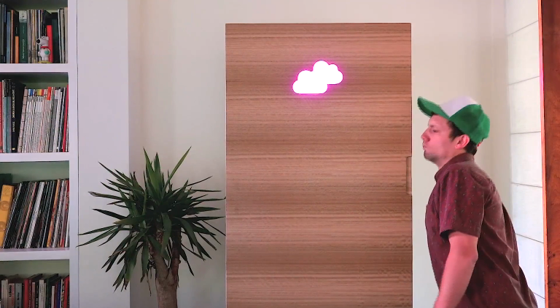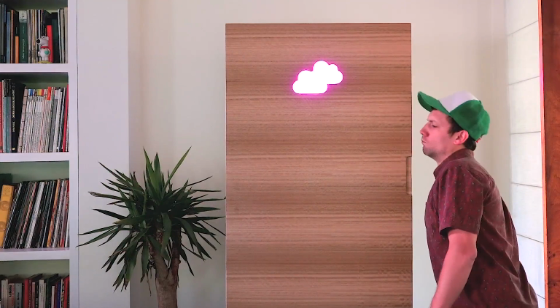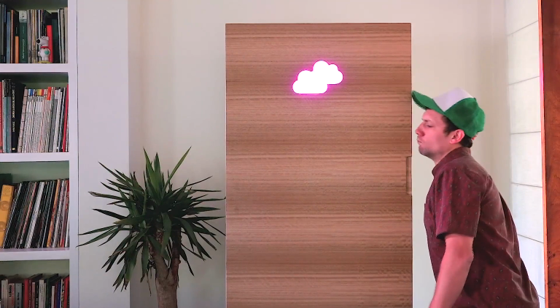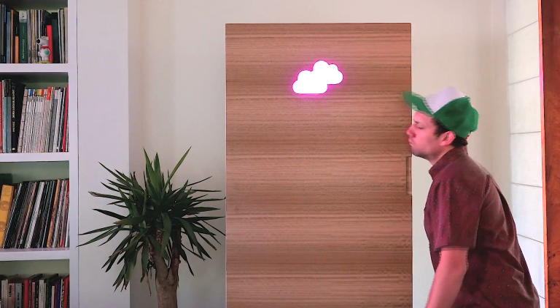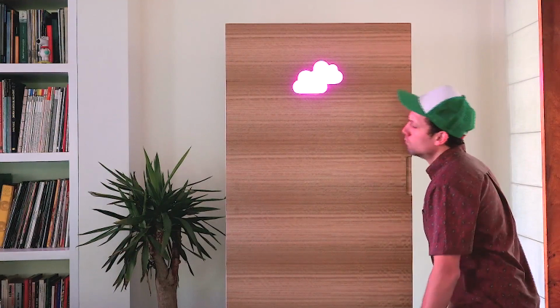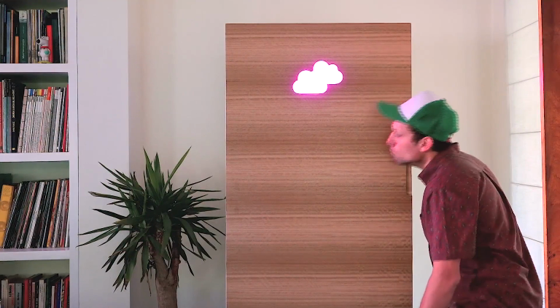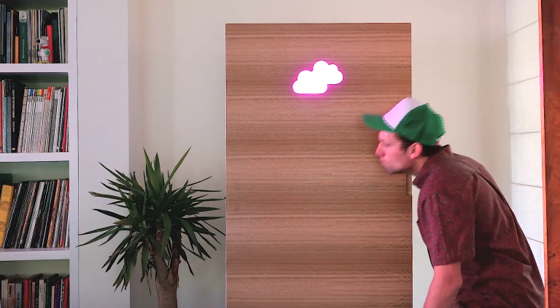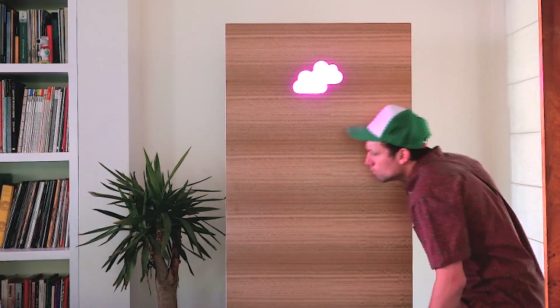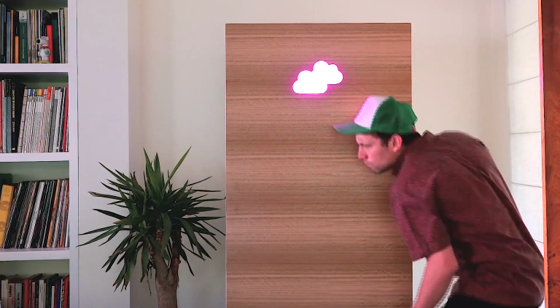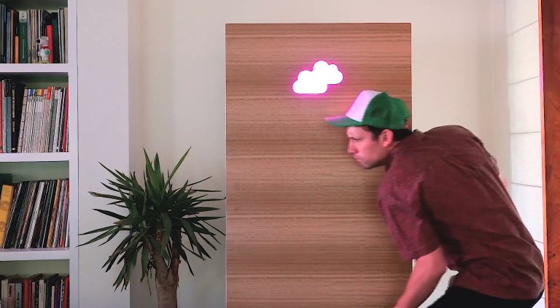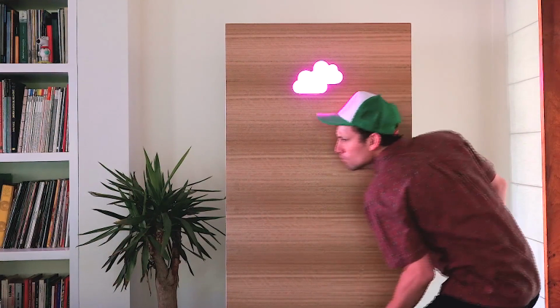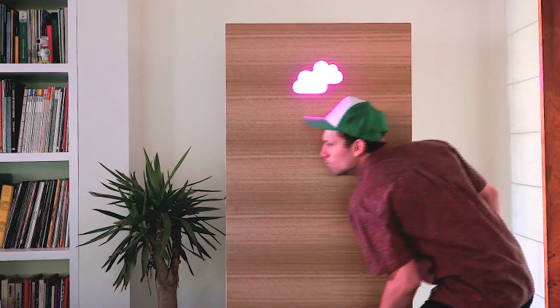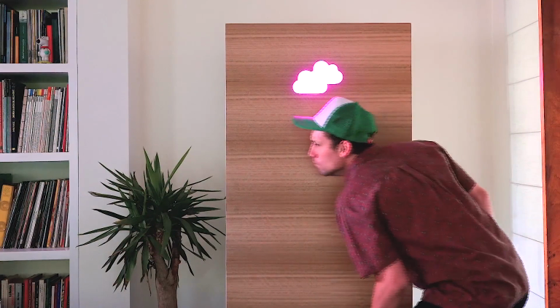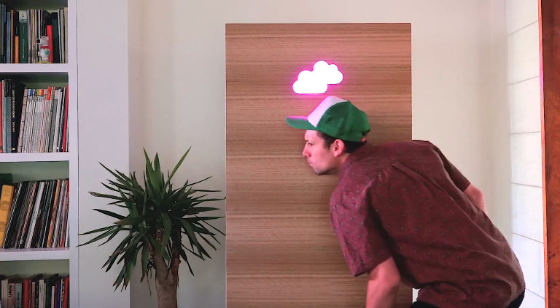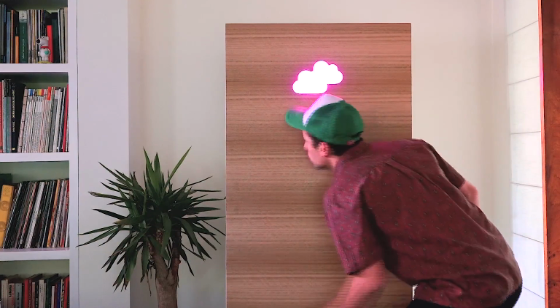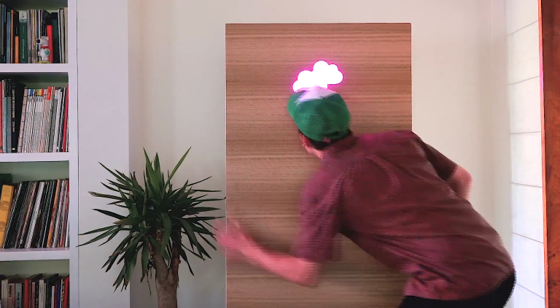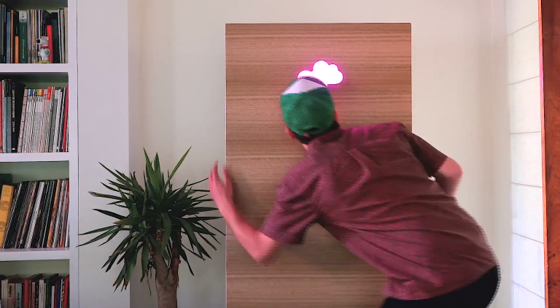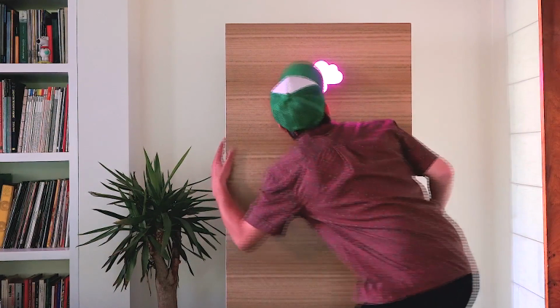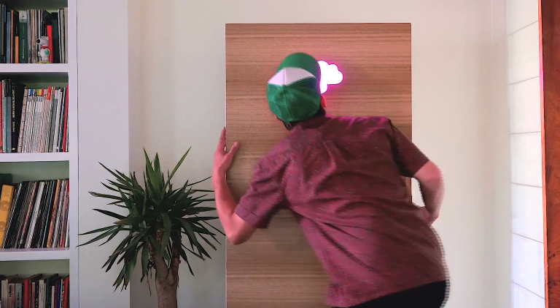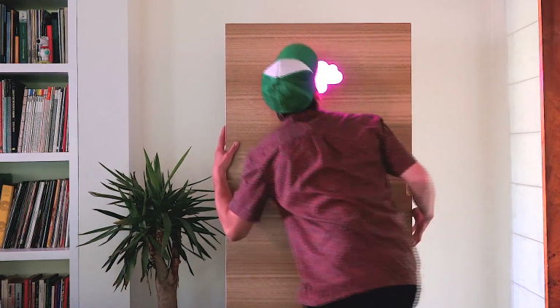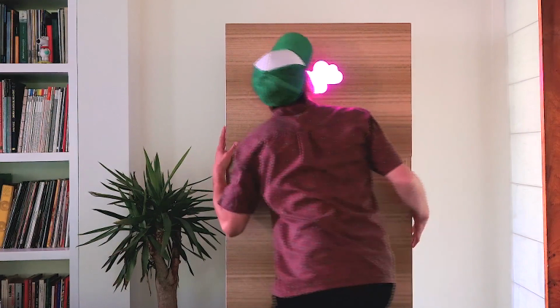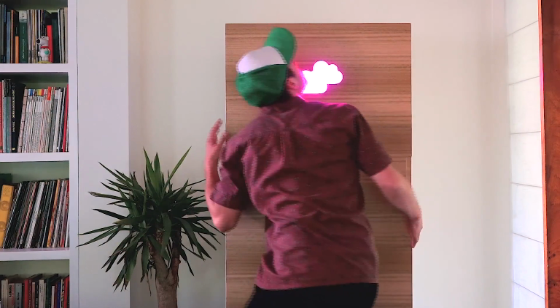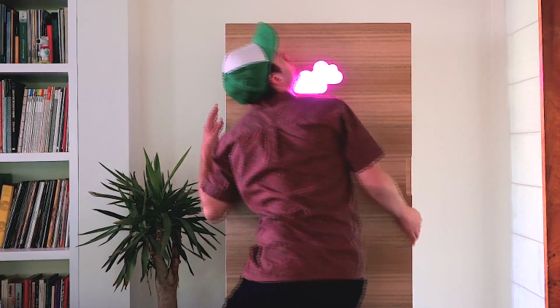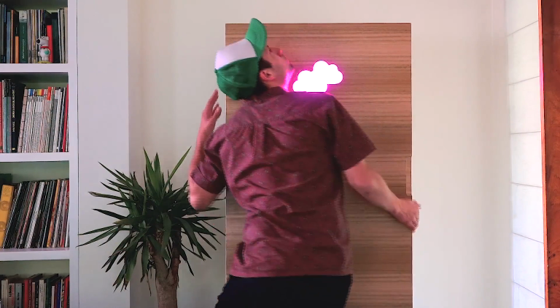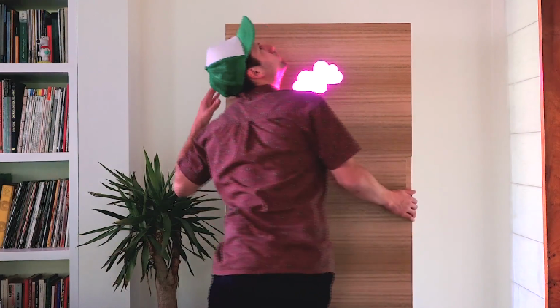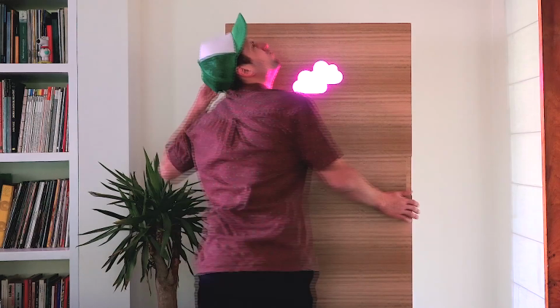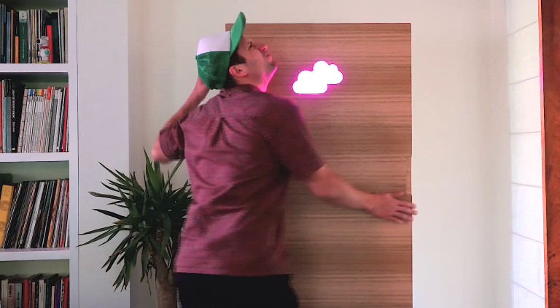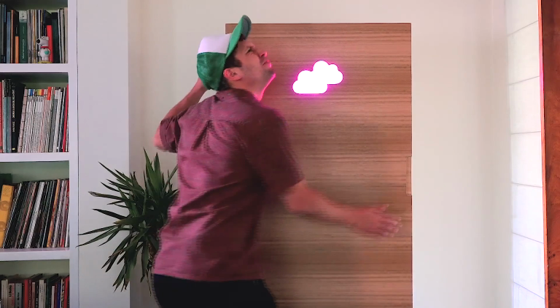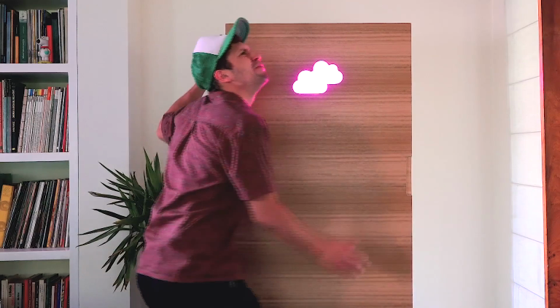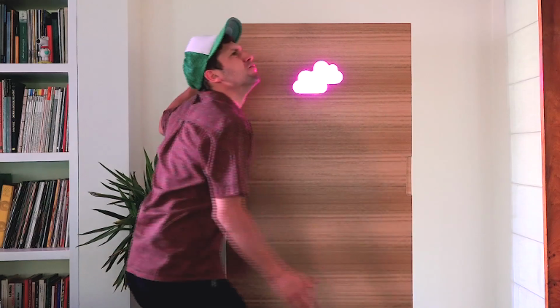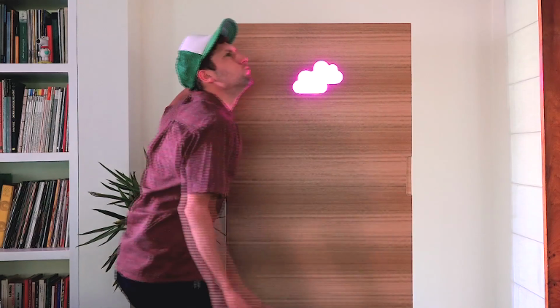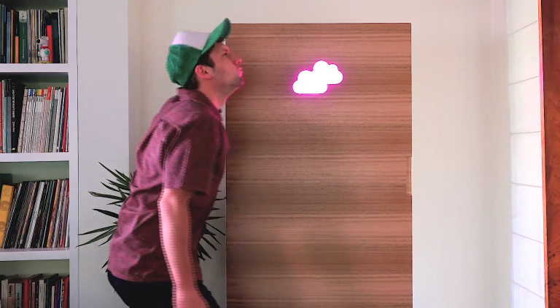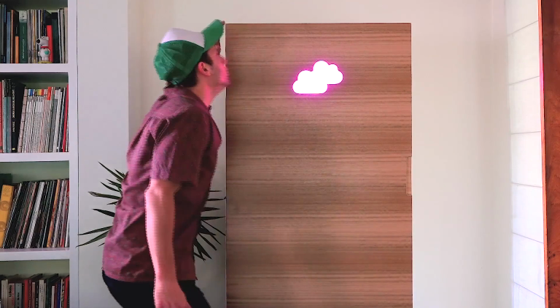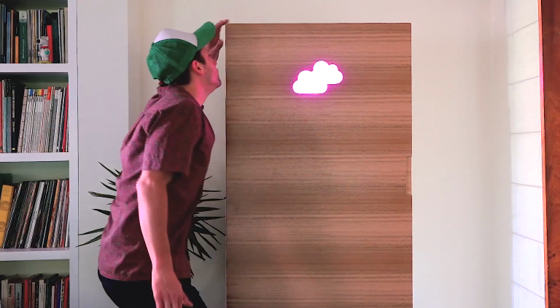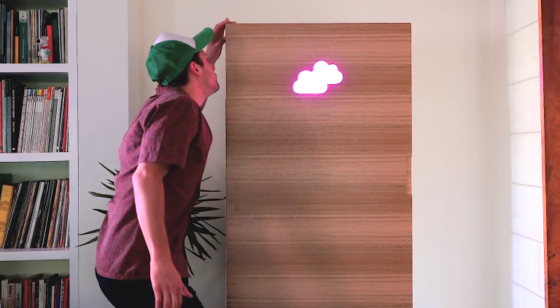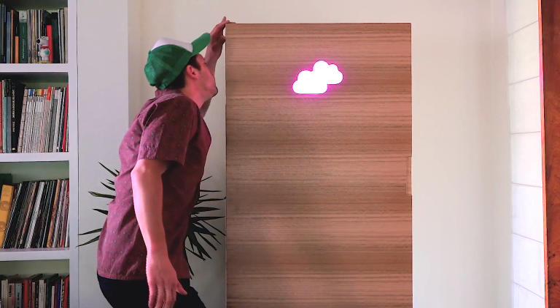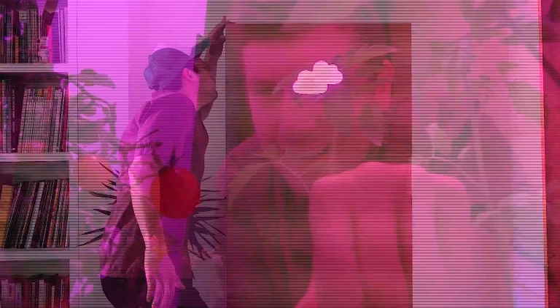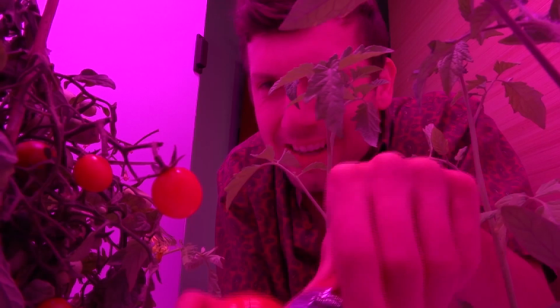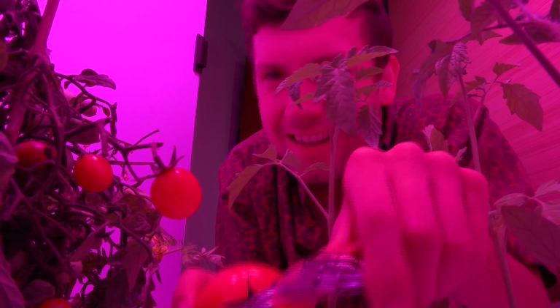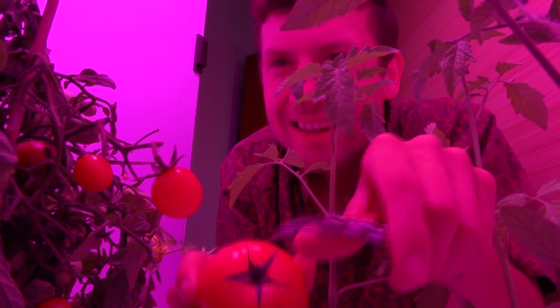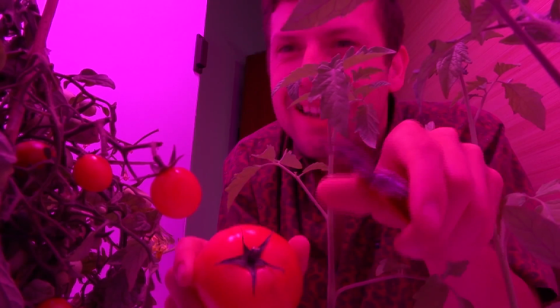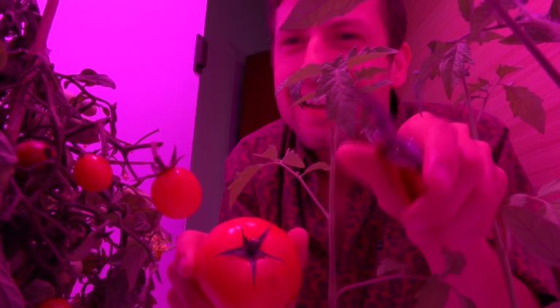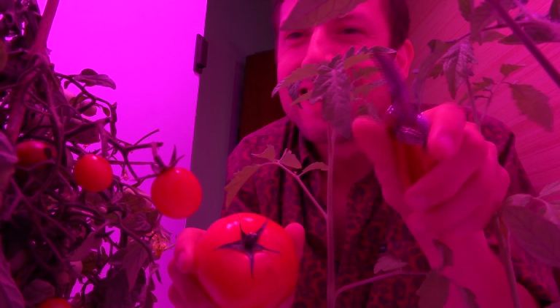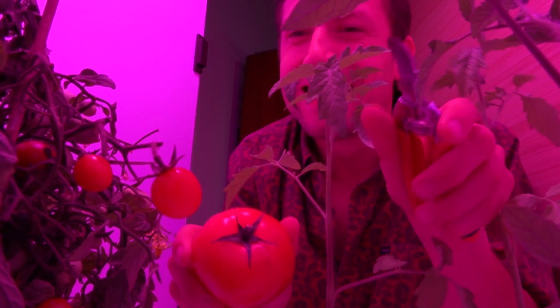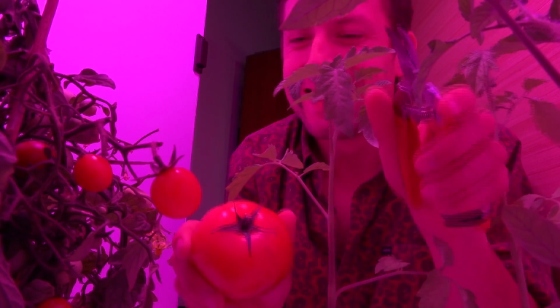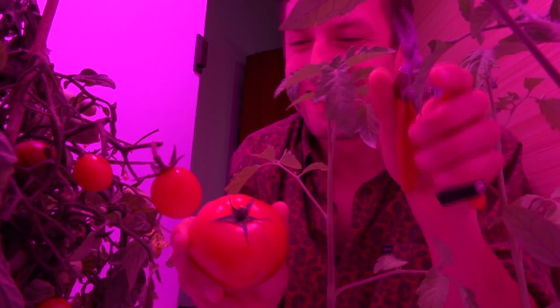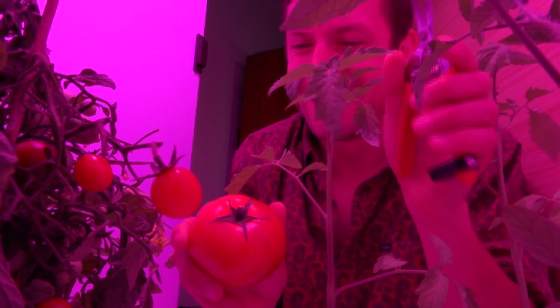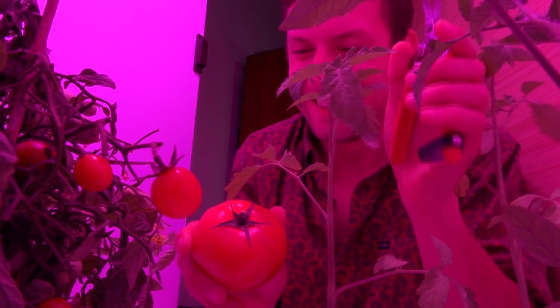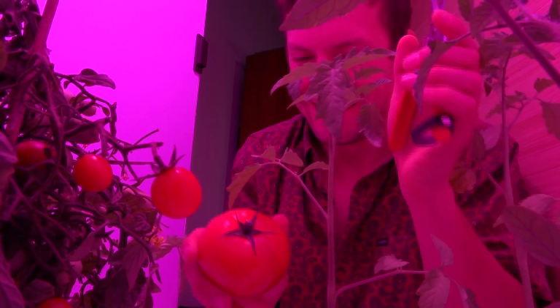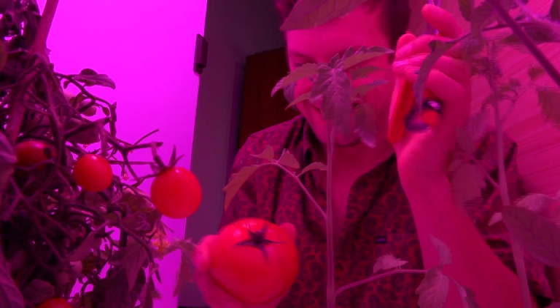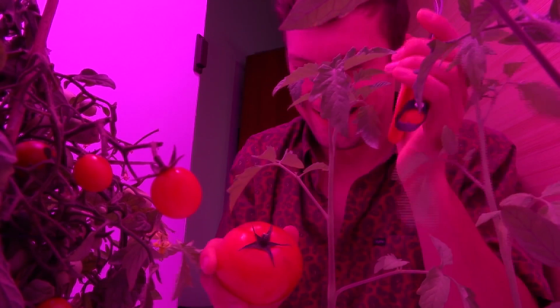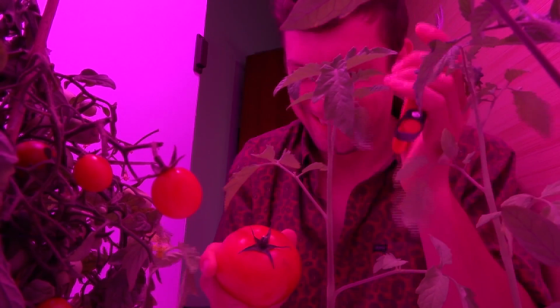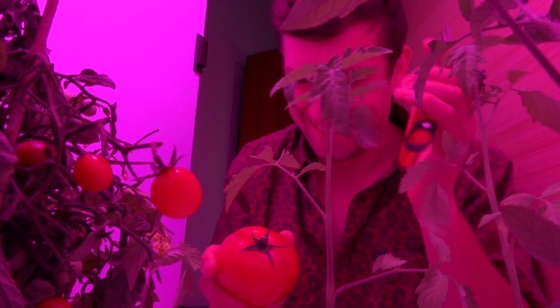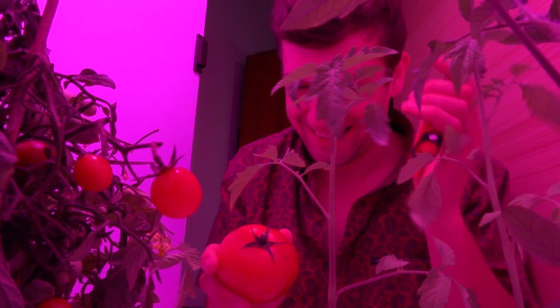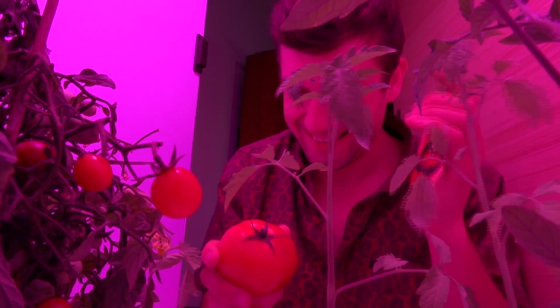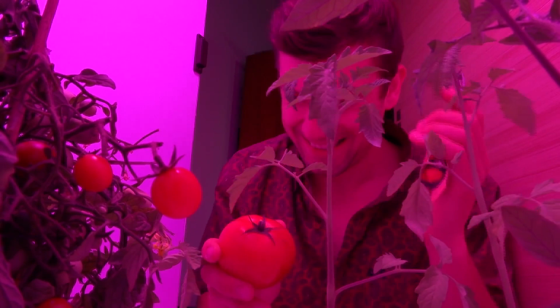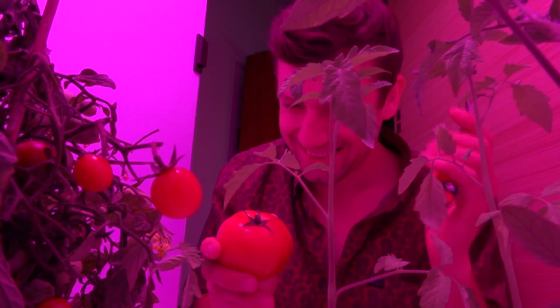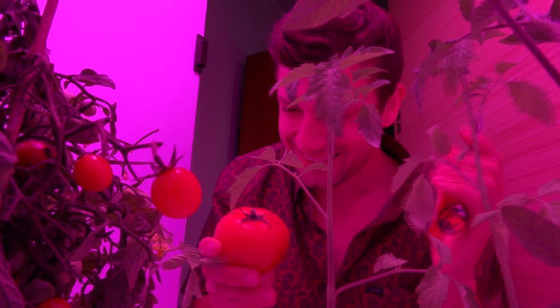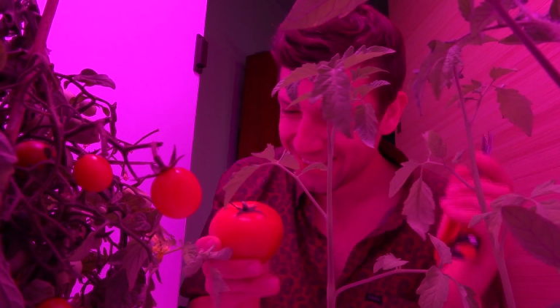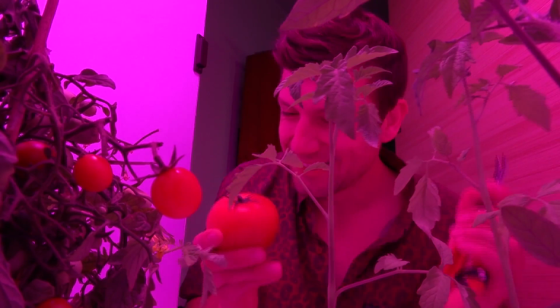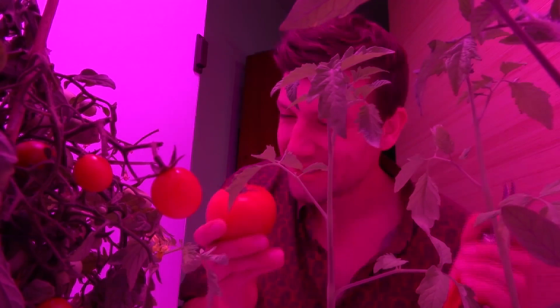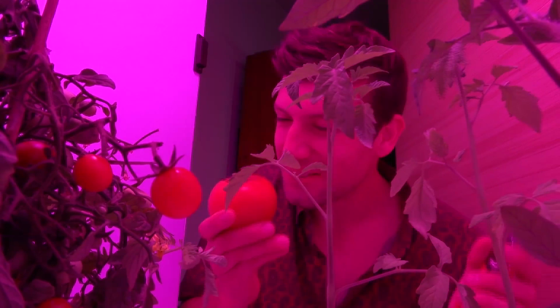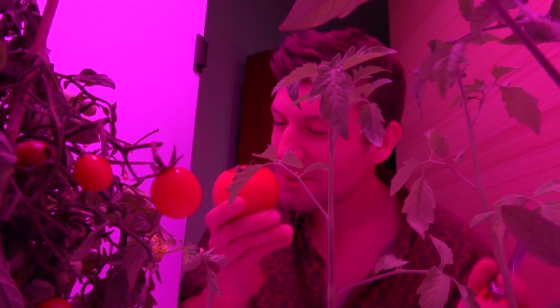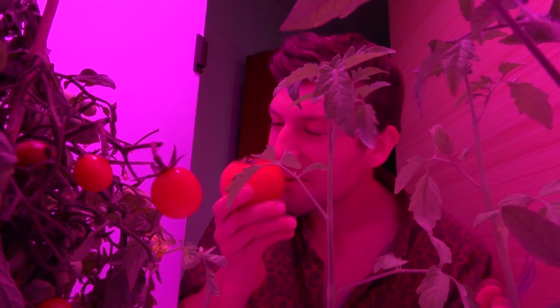And an odor filter to assure you that your amazing and very smelly tomatoes only get attention once they are ready for consumption.